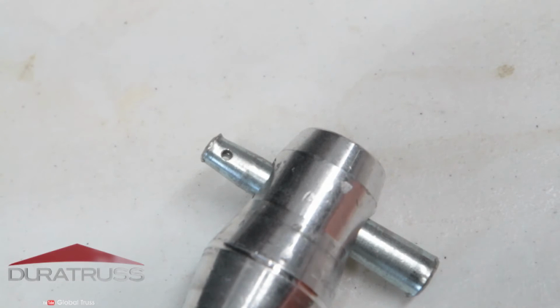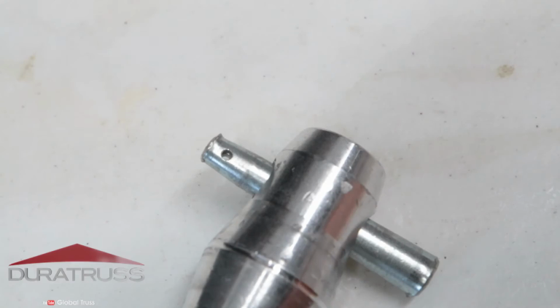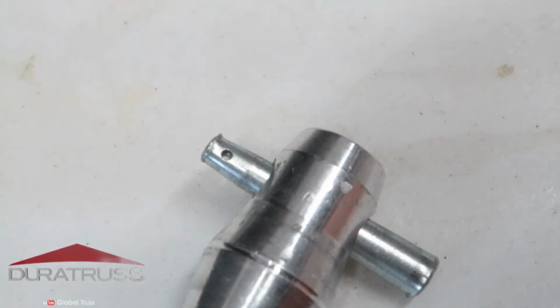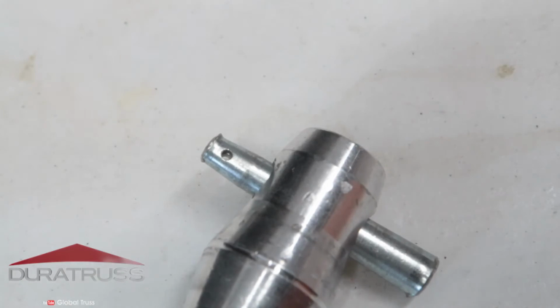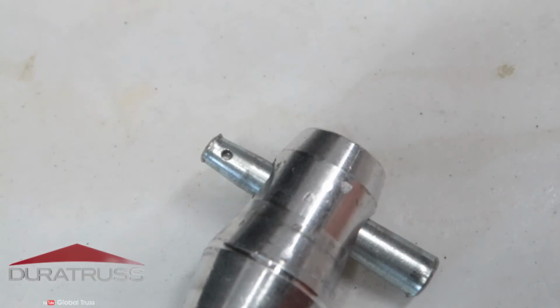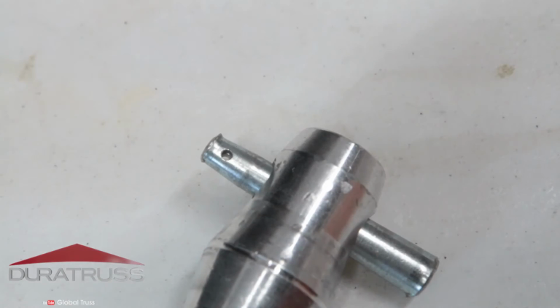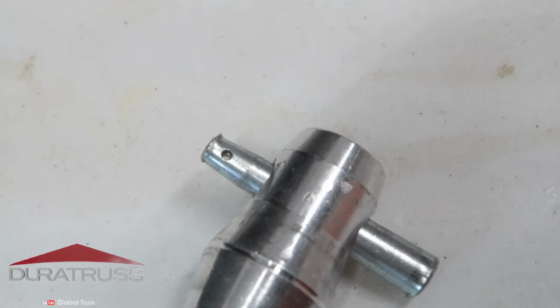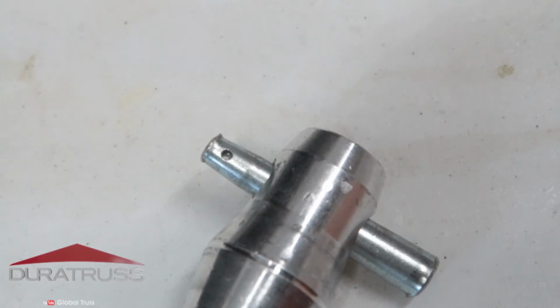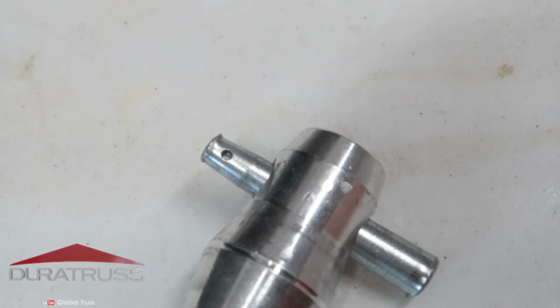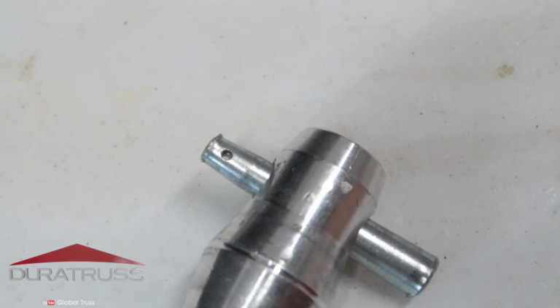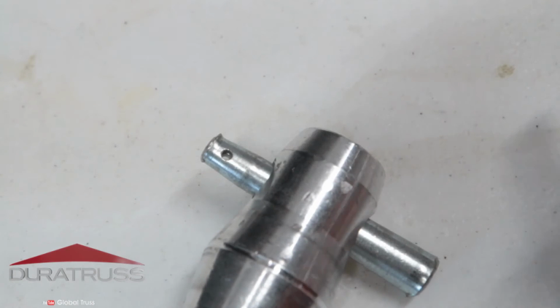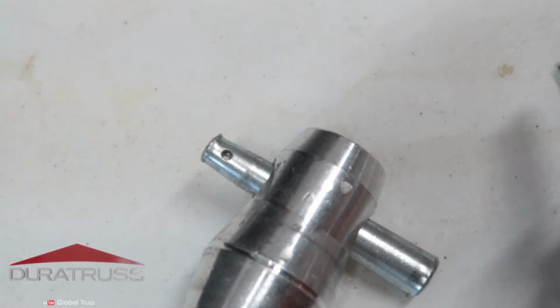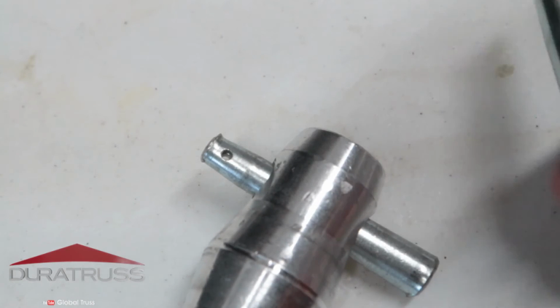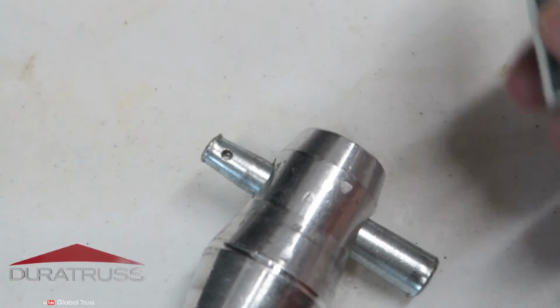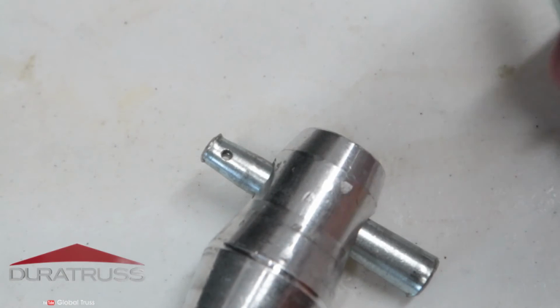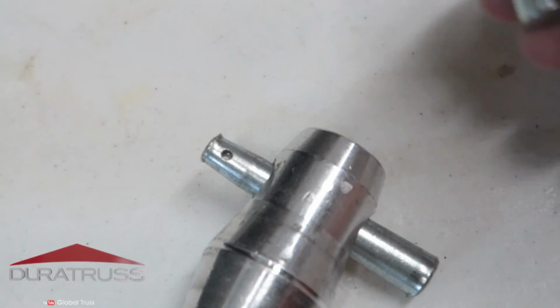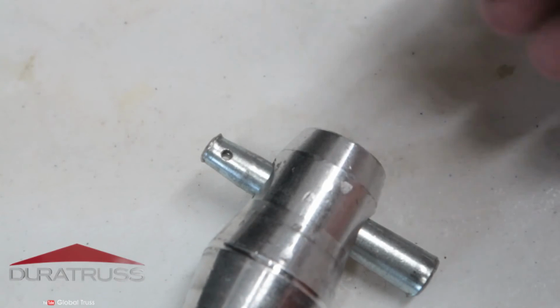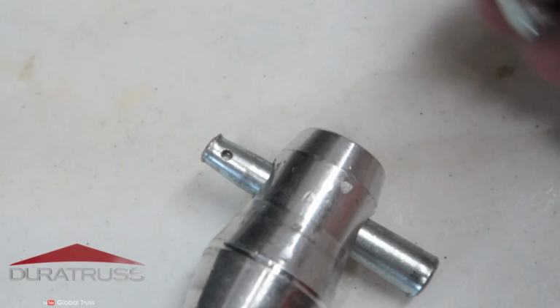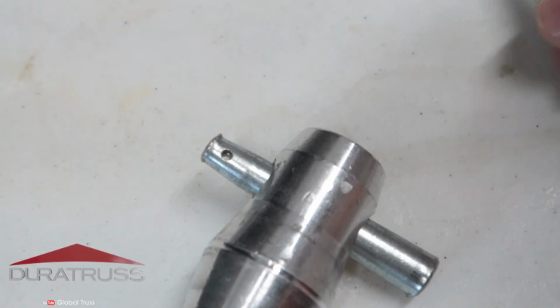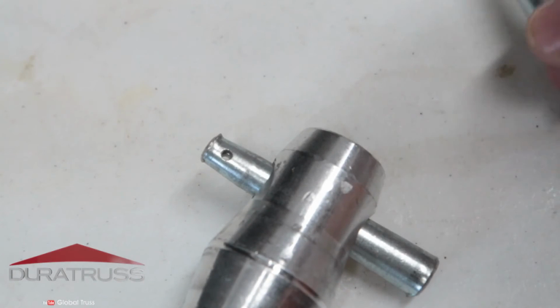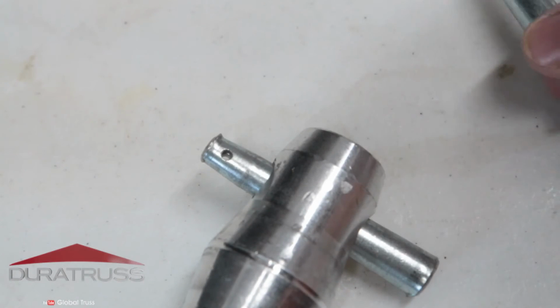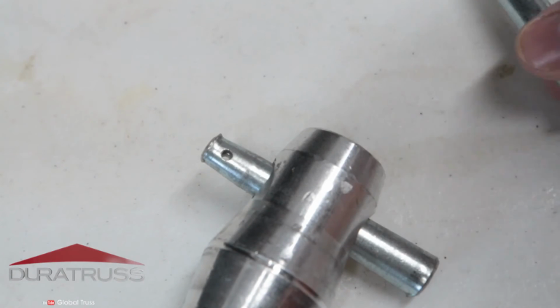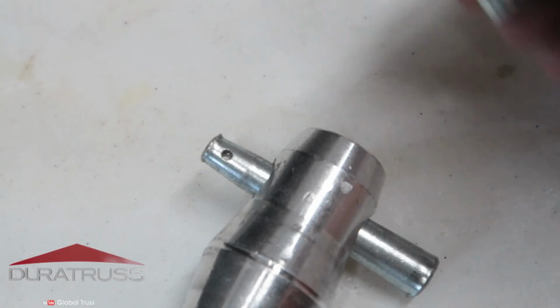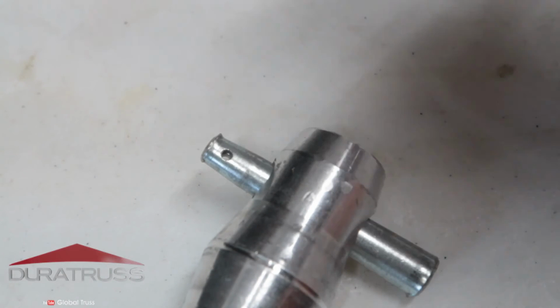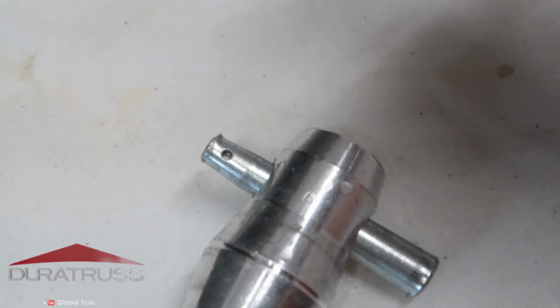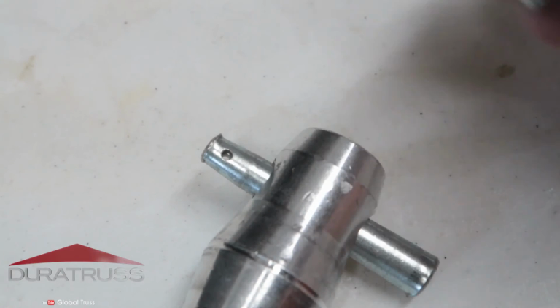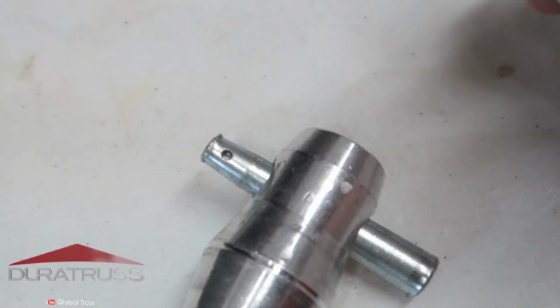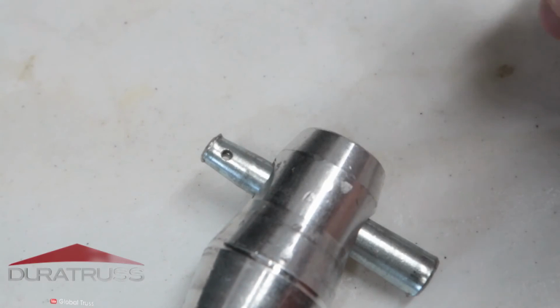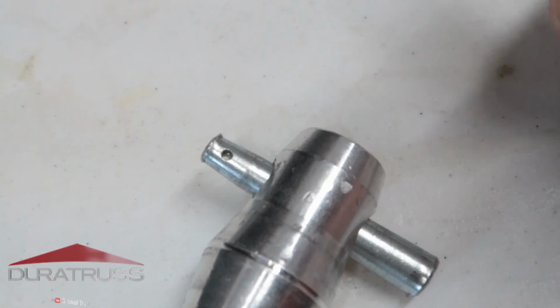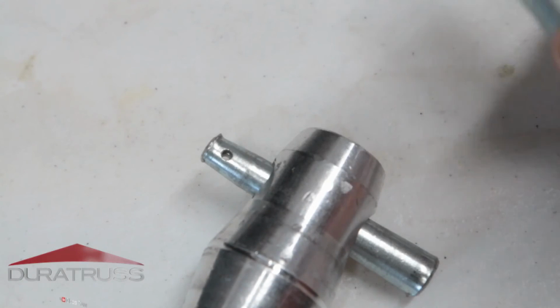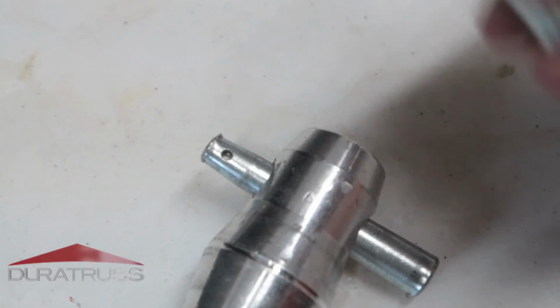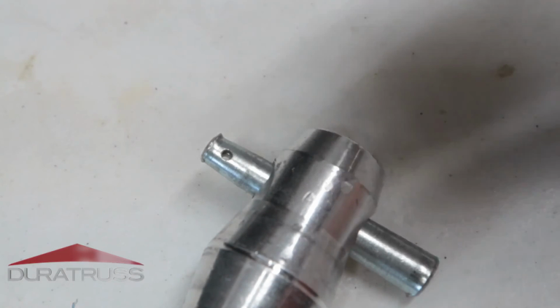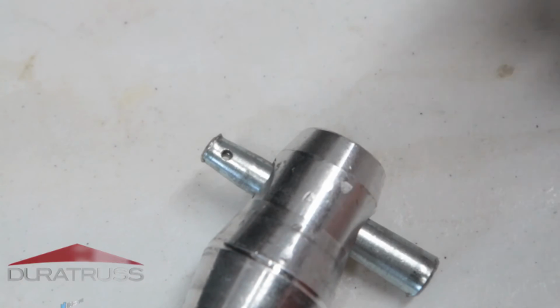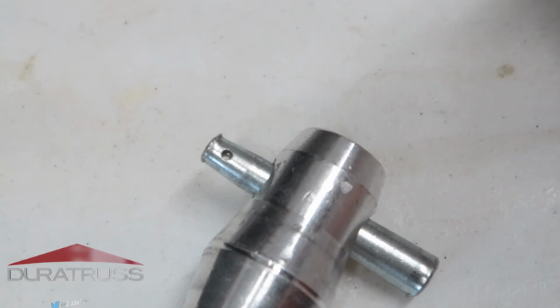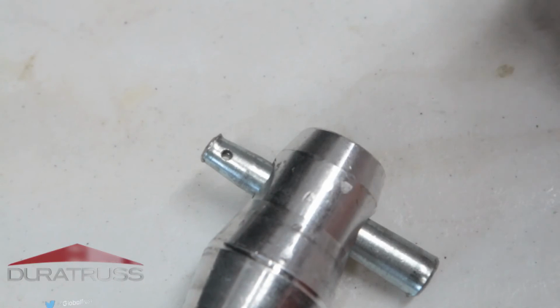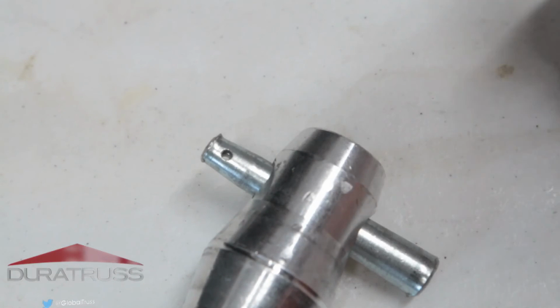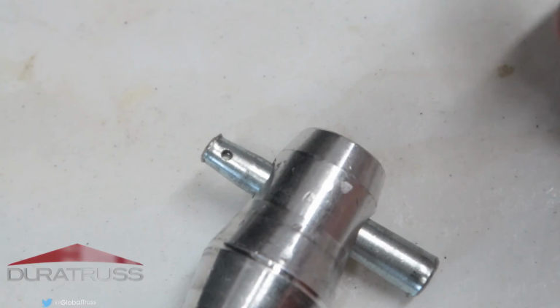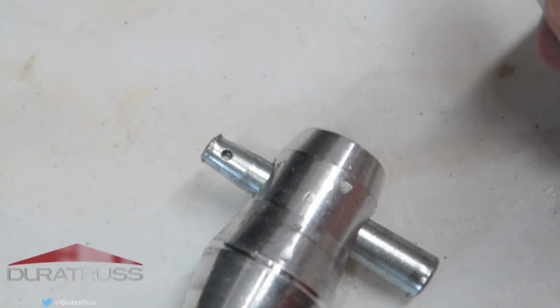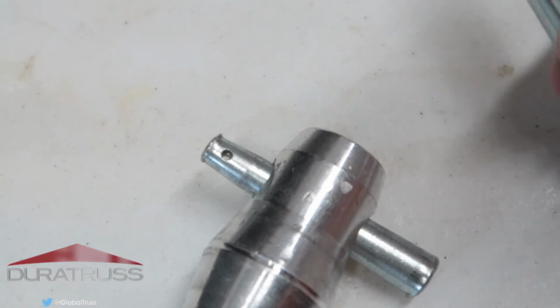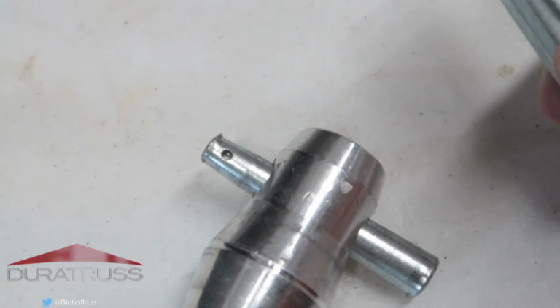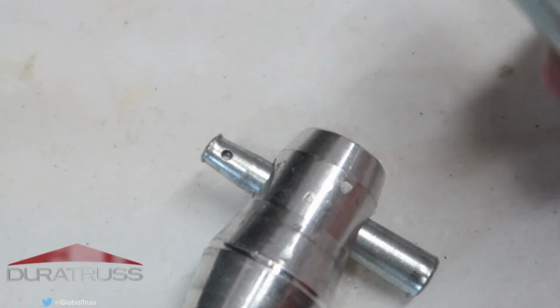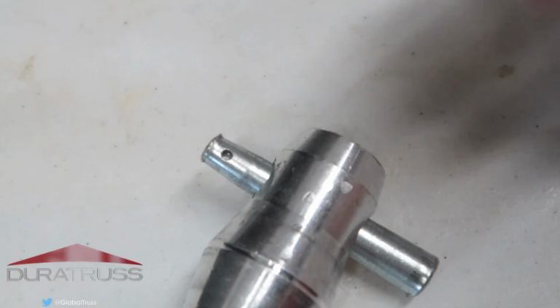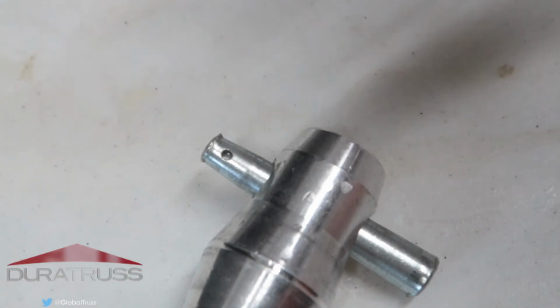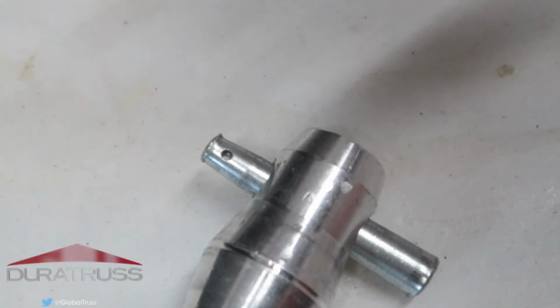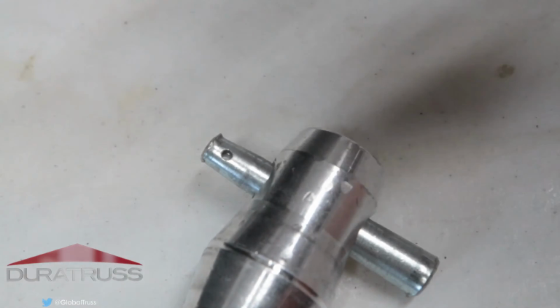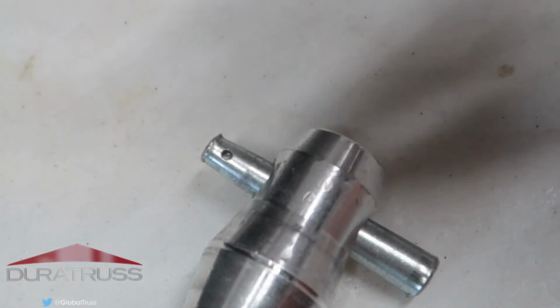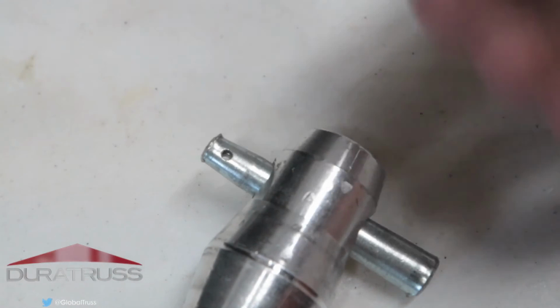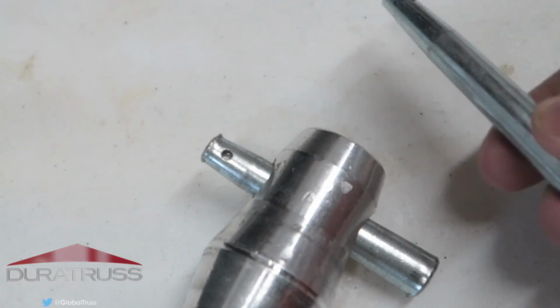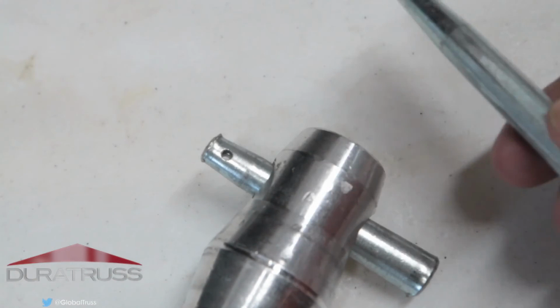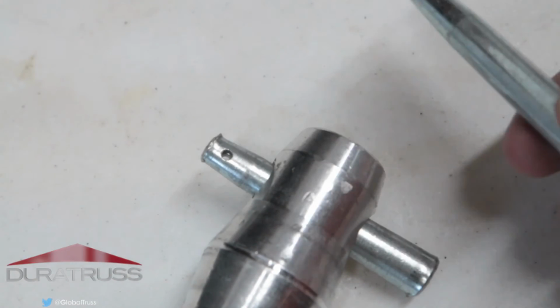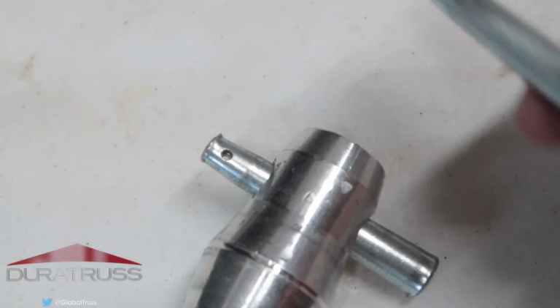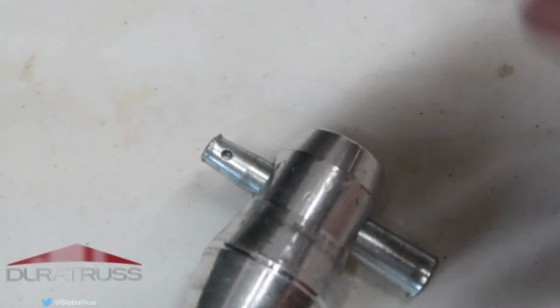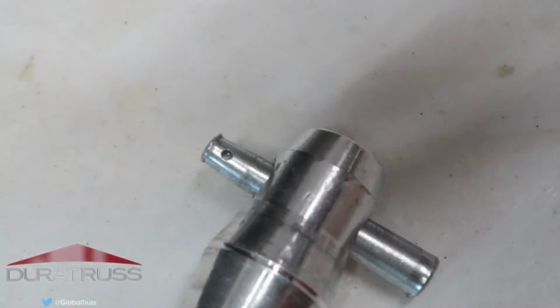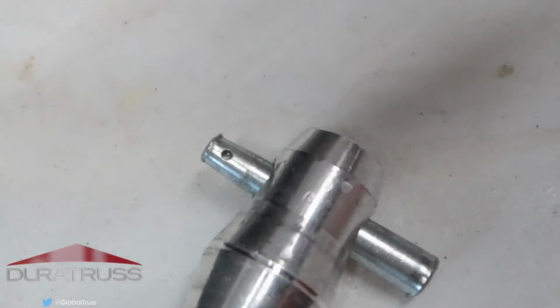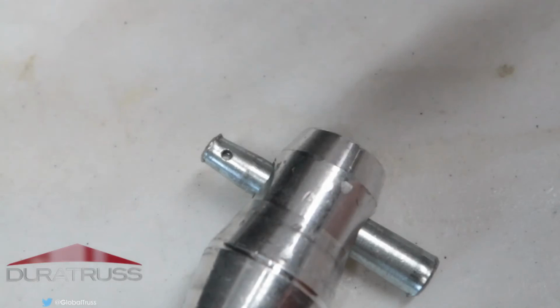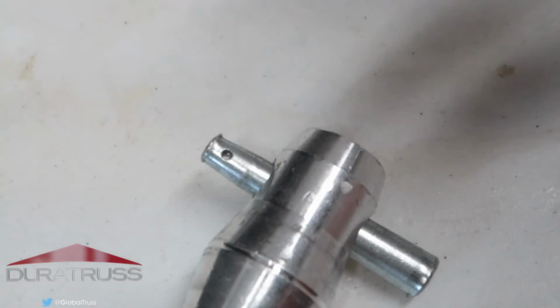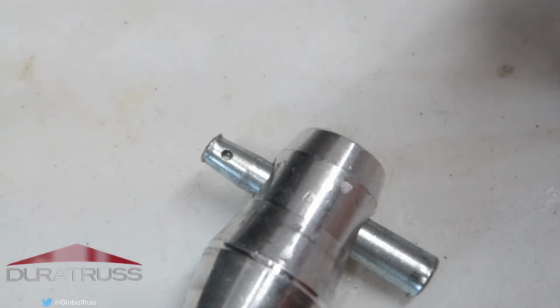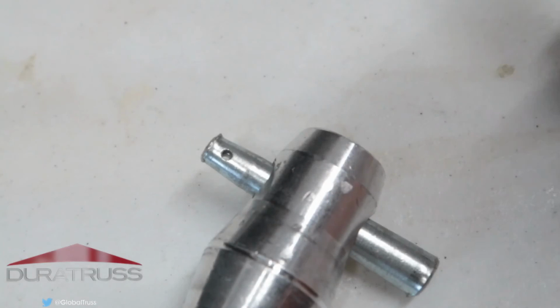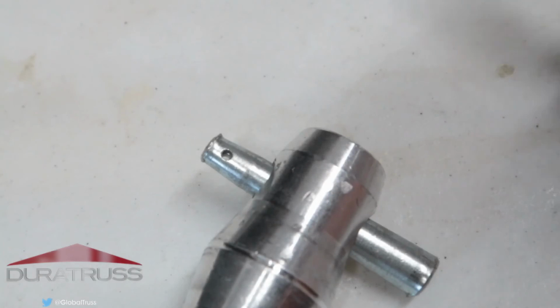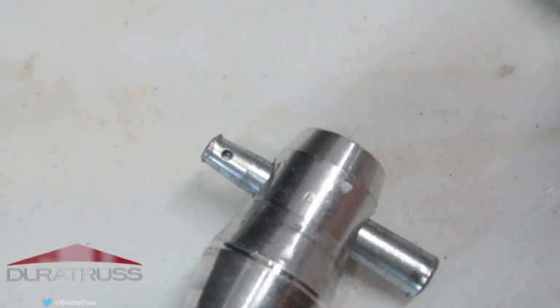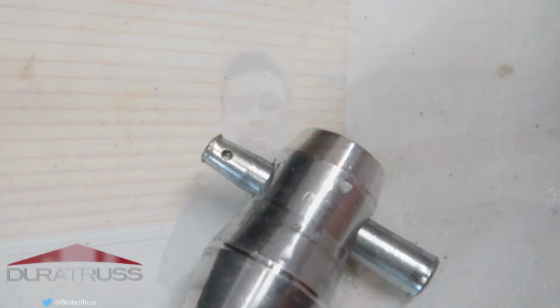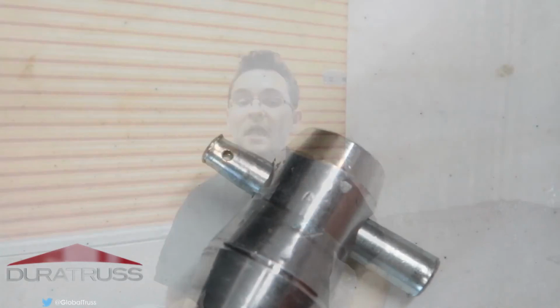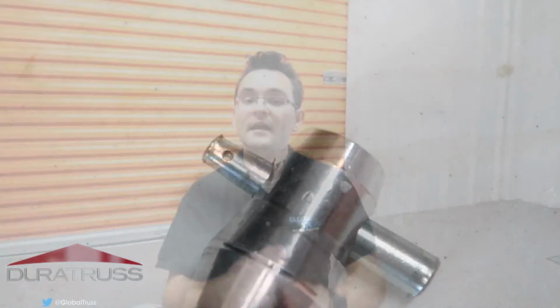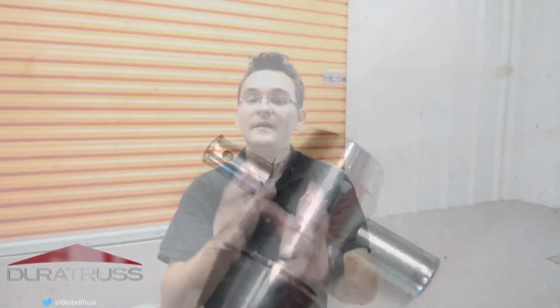Again, it's just the nature of using aluminum in general — or any kind of metal — because when you hammer things, it's going to go bad.